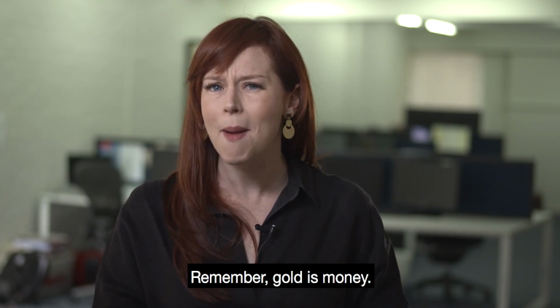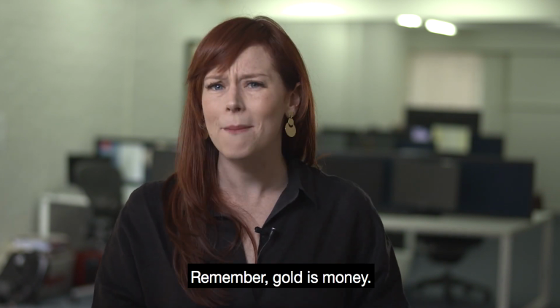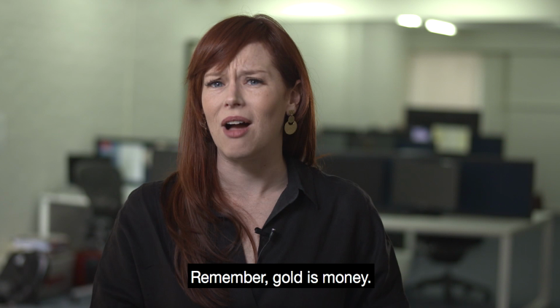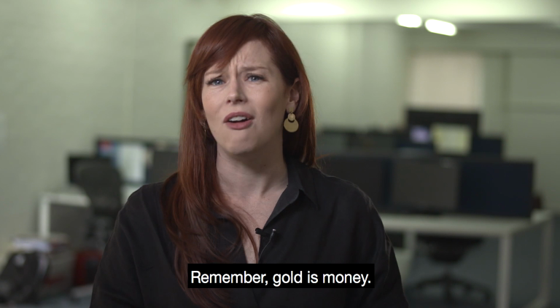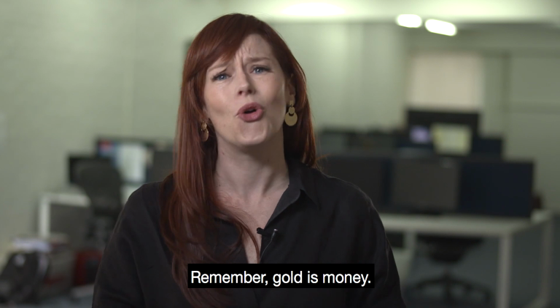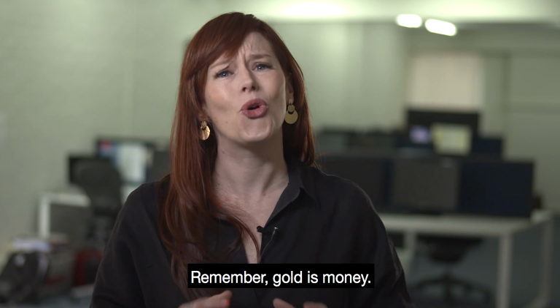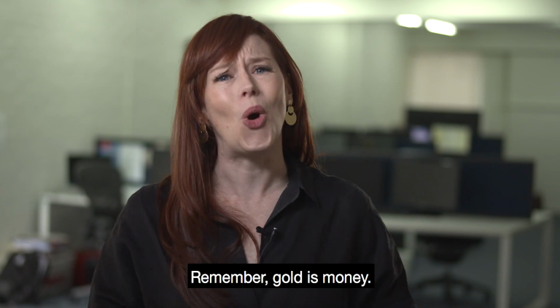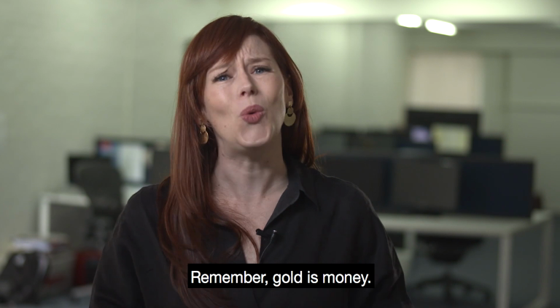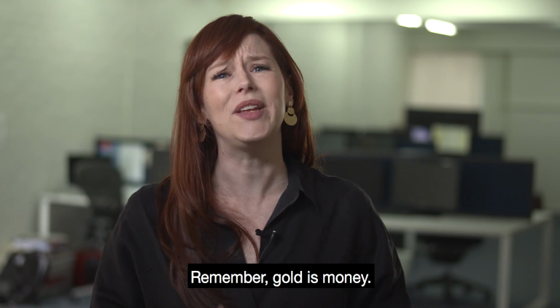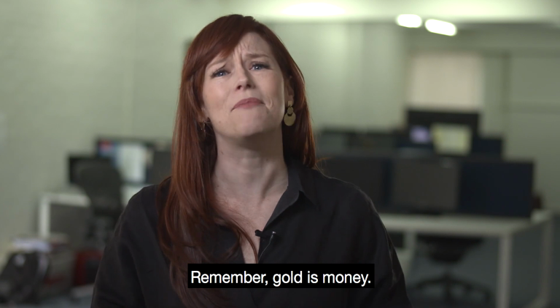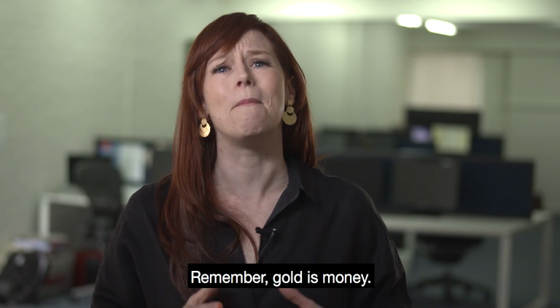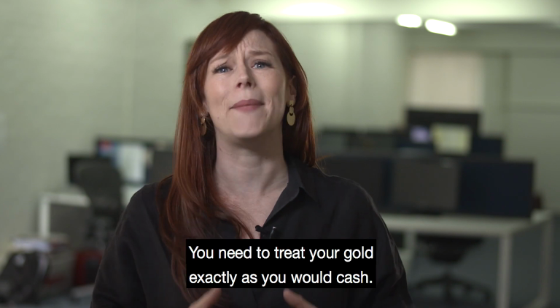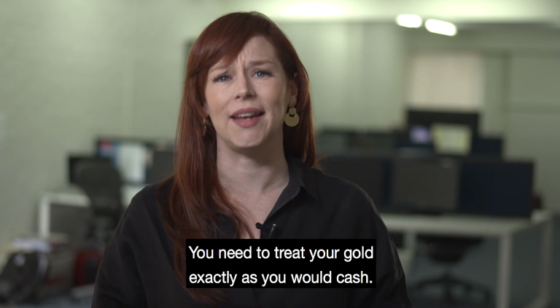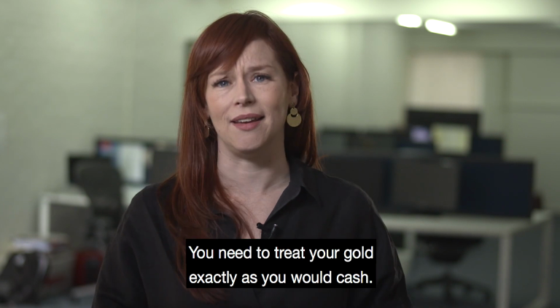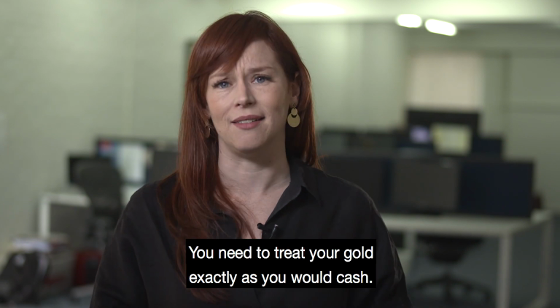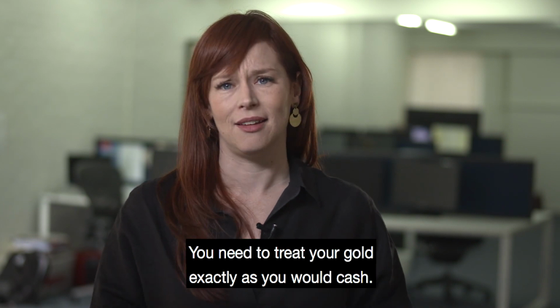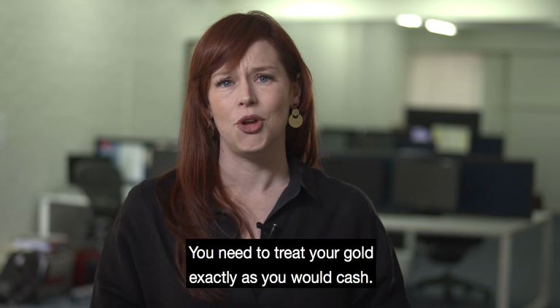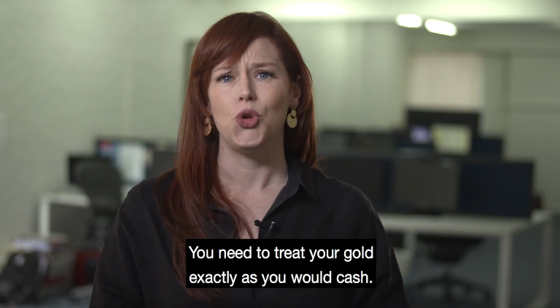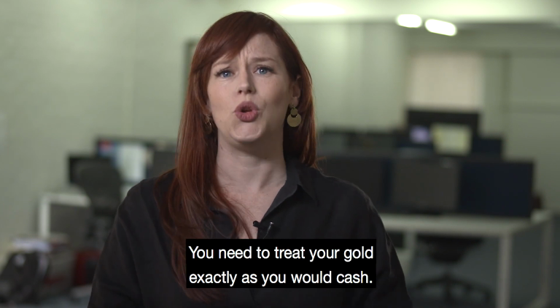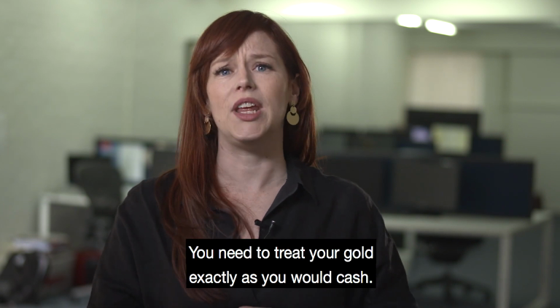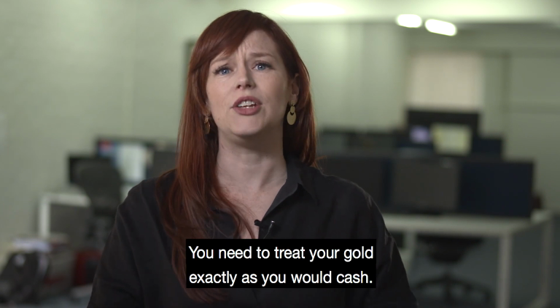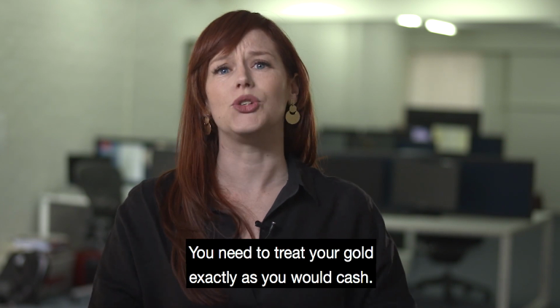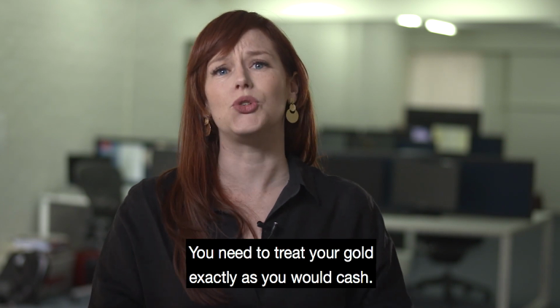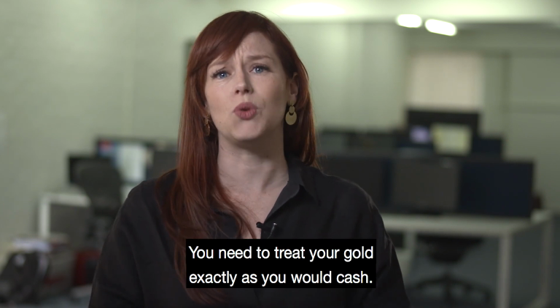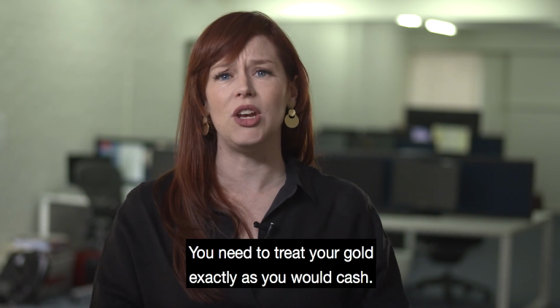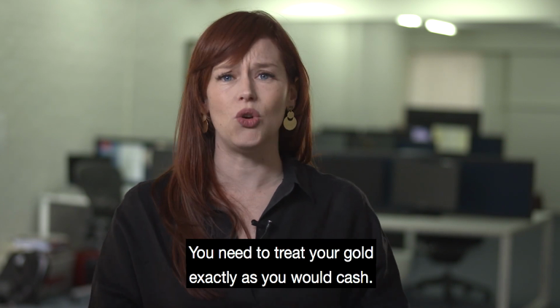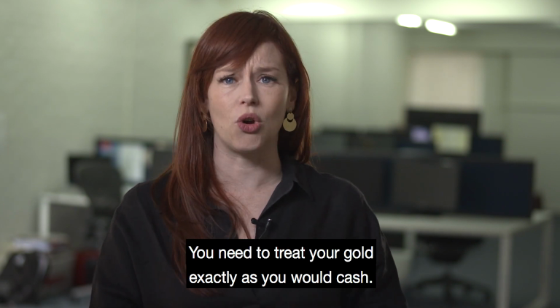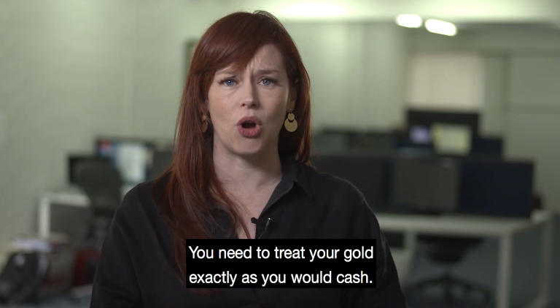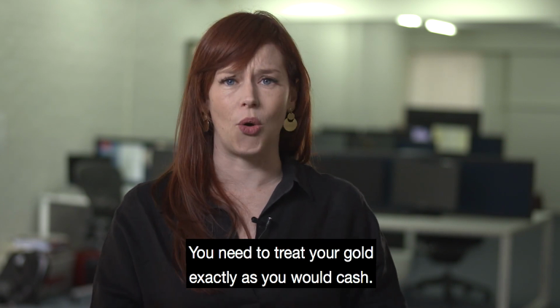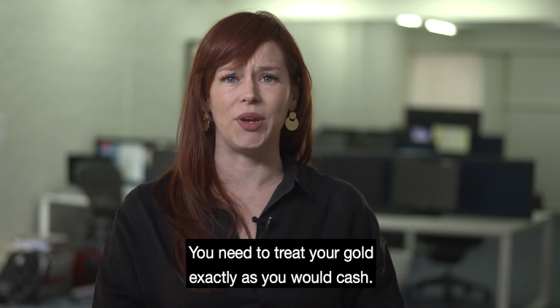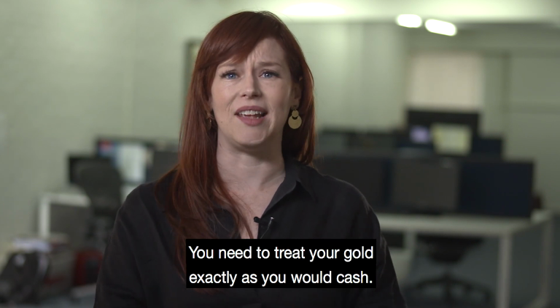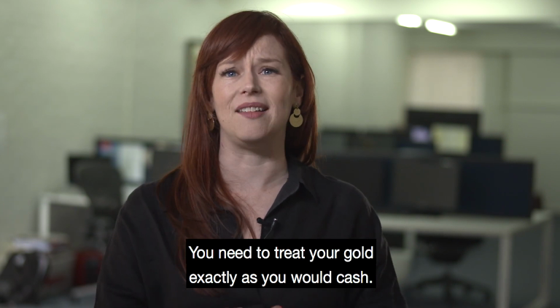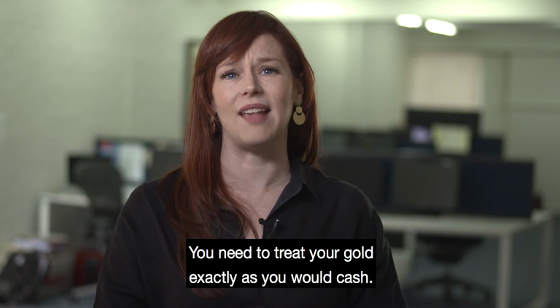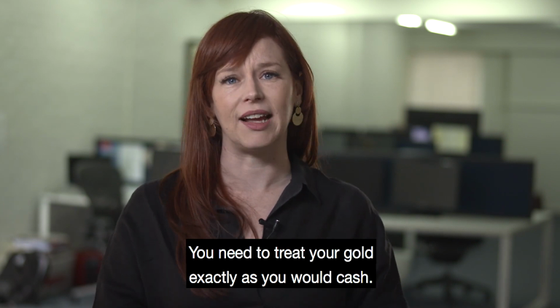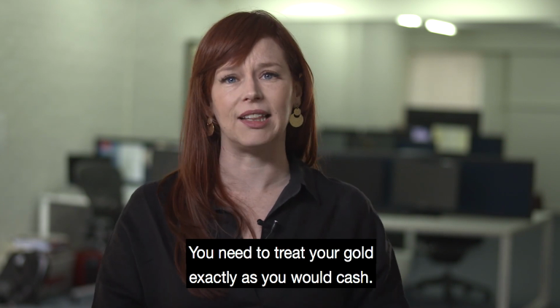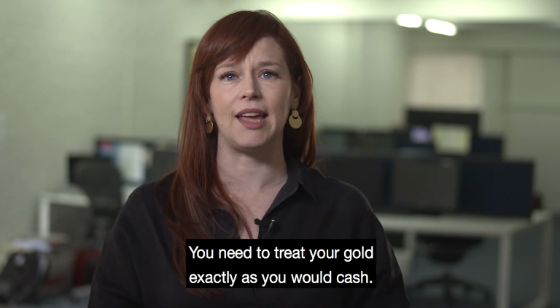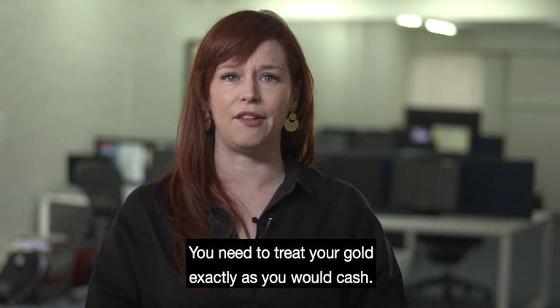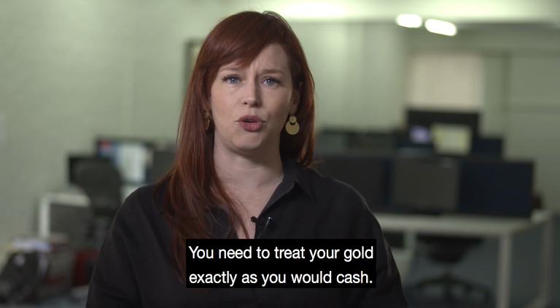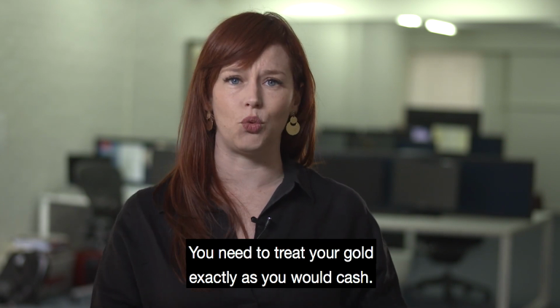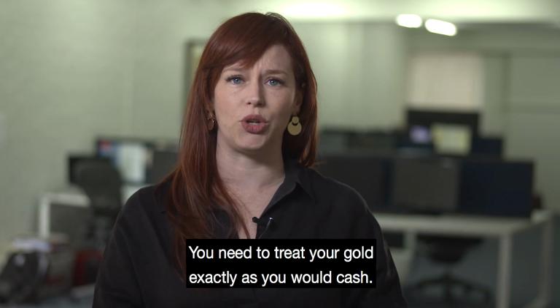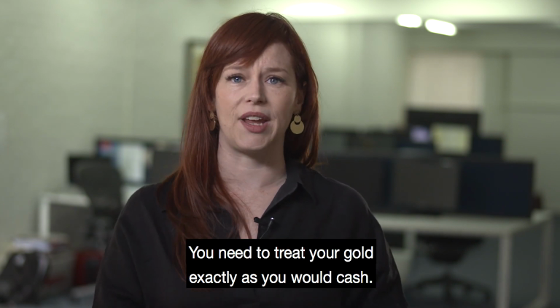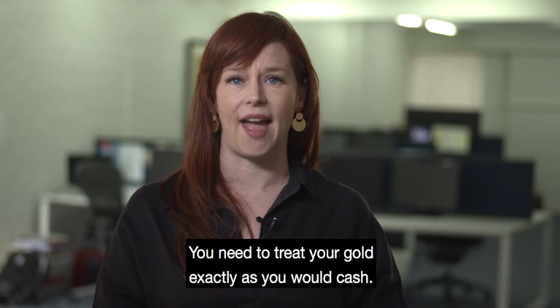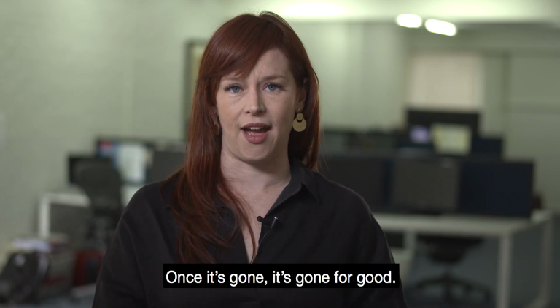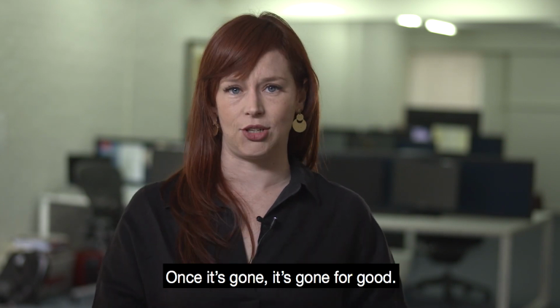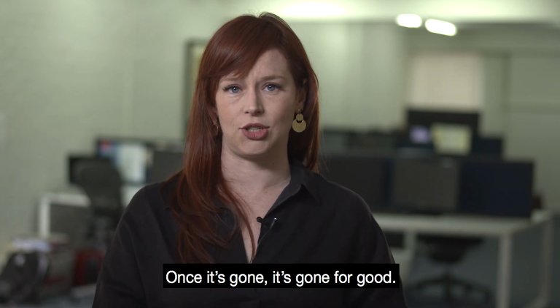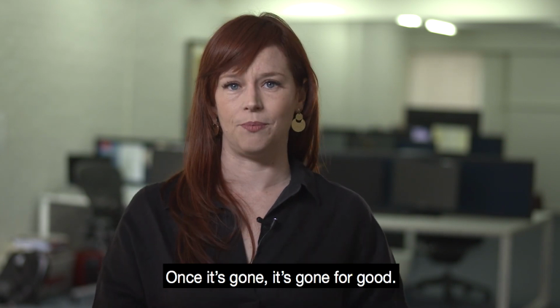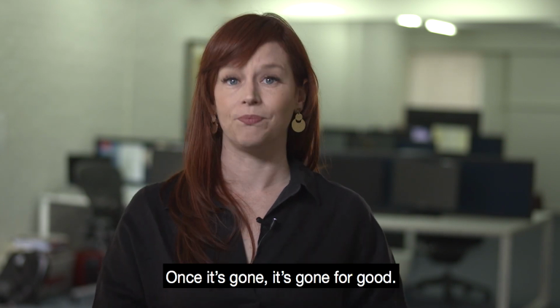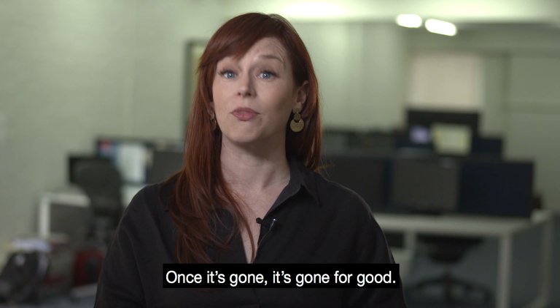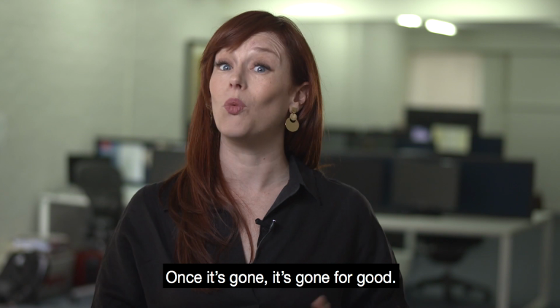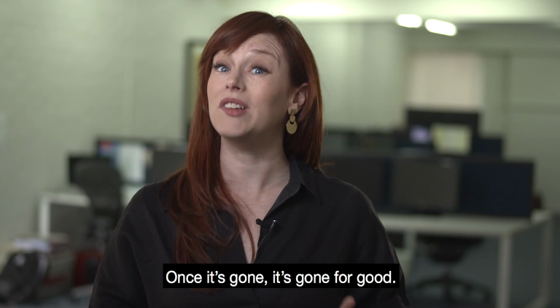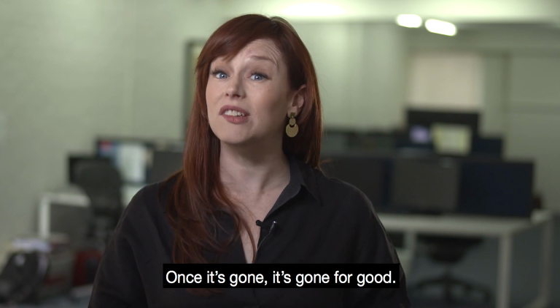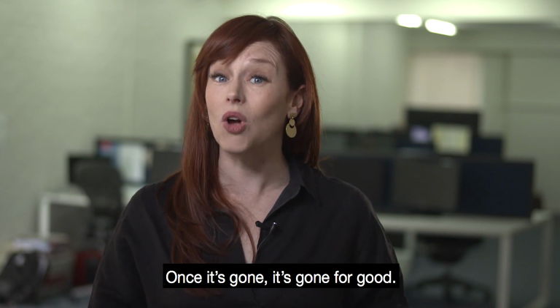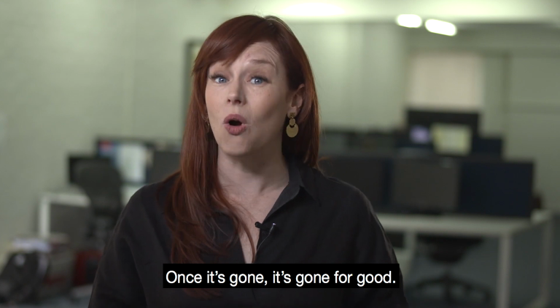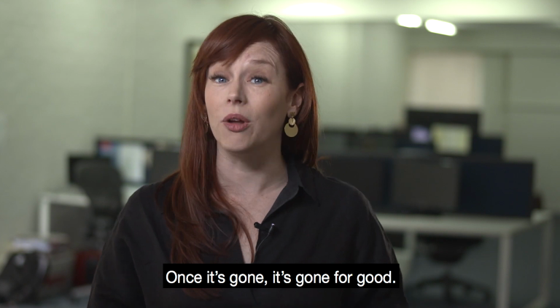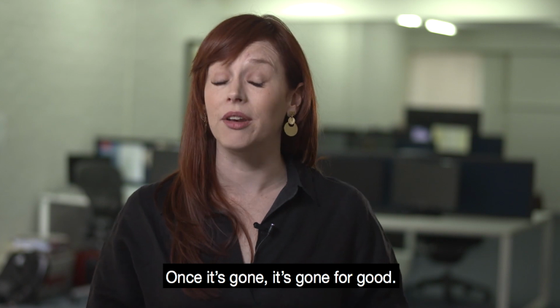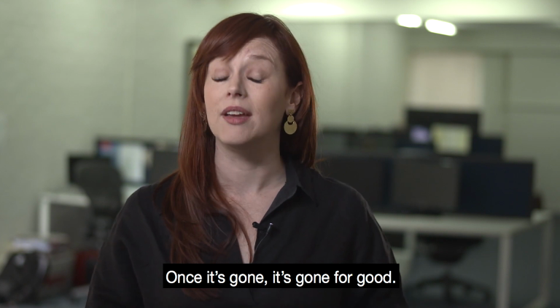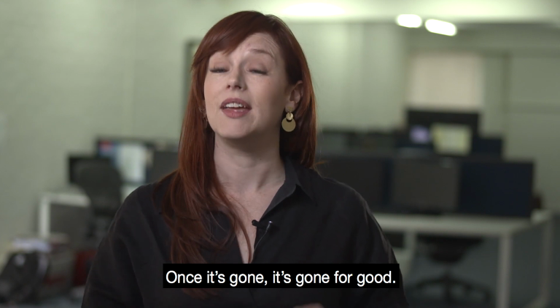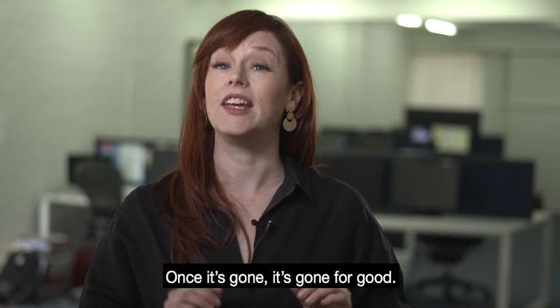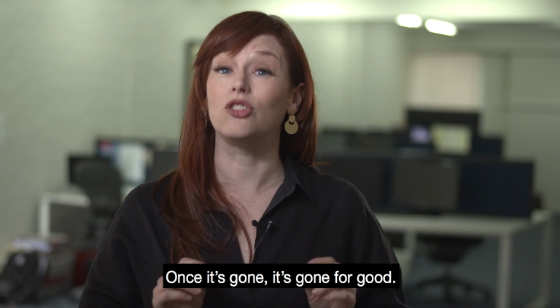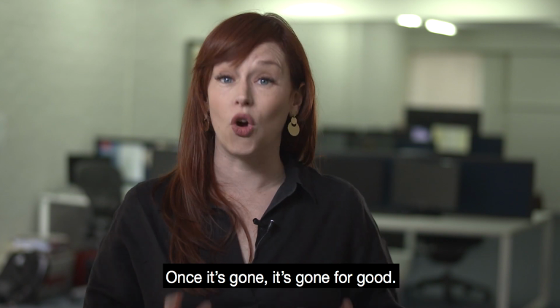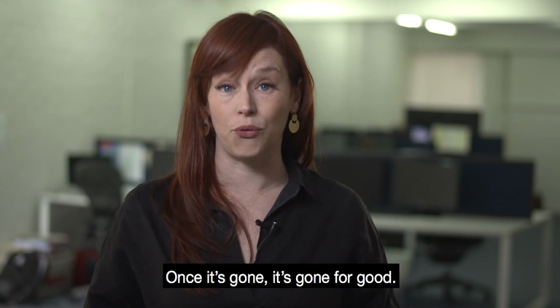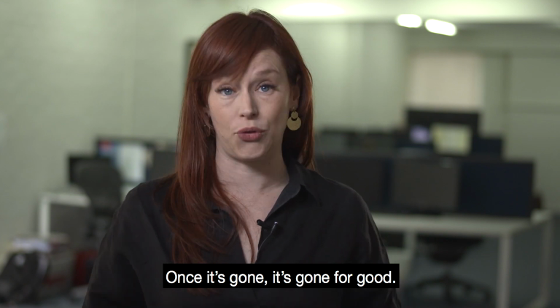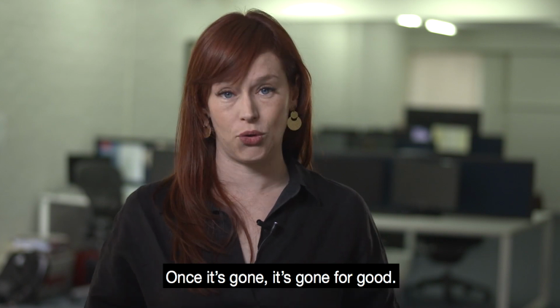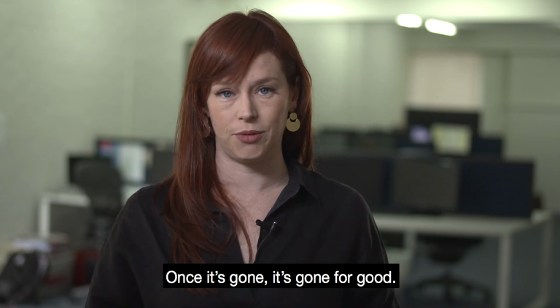Remember, gold is money. You need to treat your gold exactly as you would cash. Once it's gone, it's gone for good.